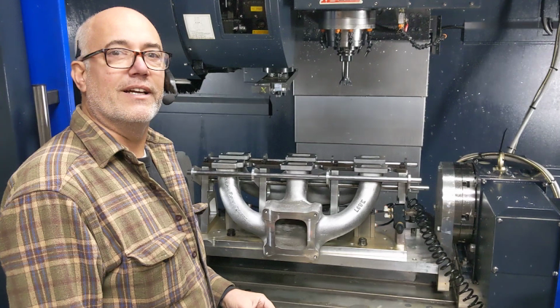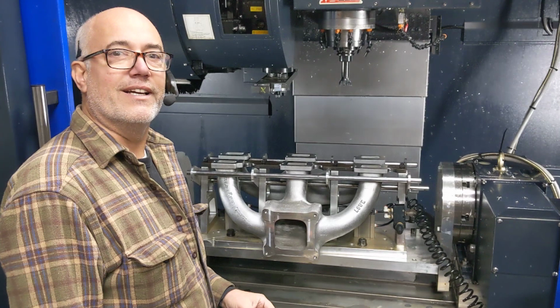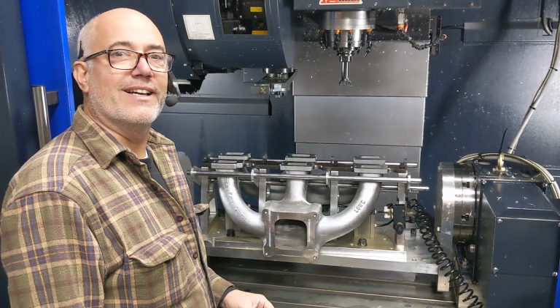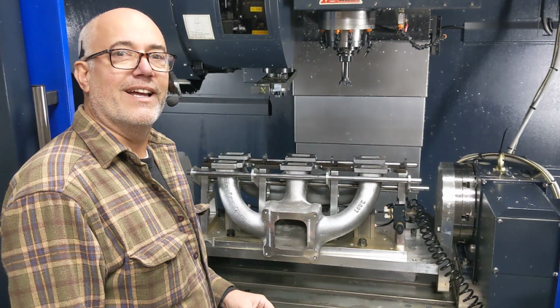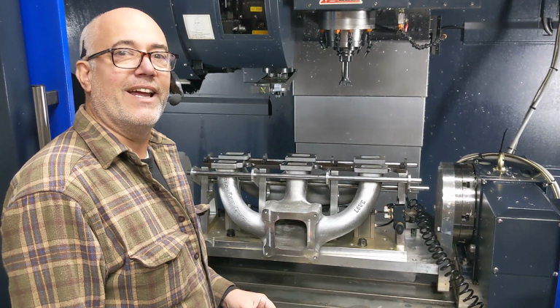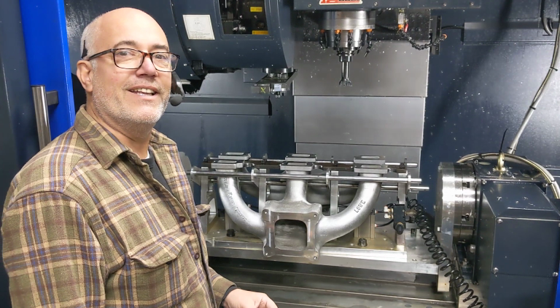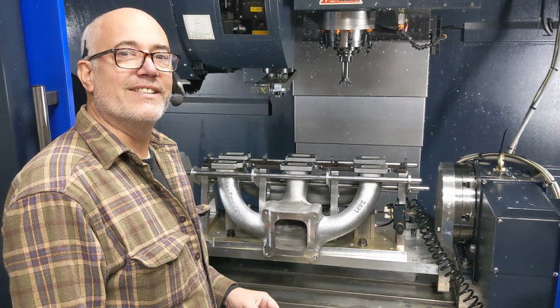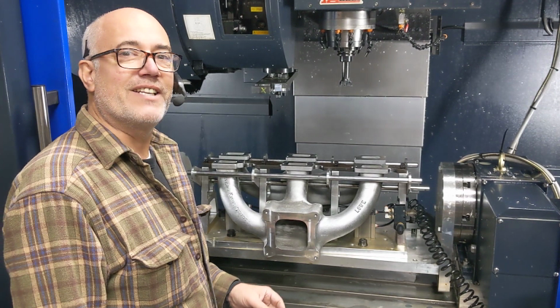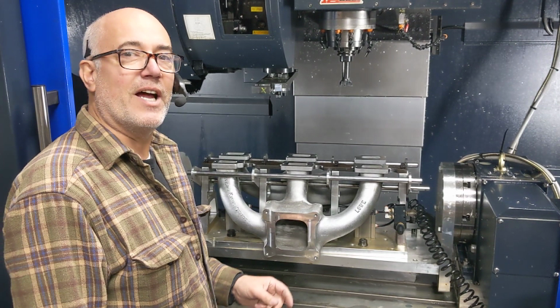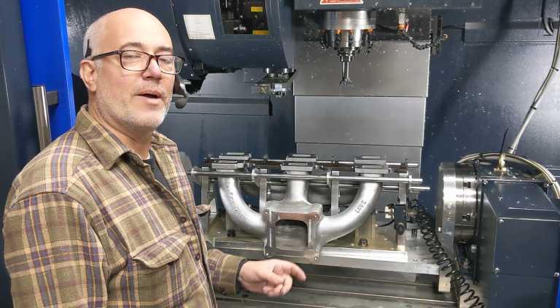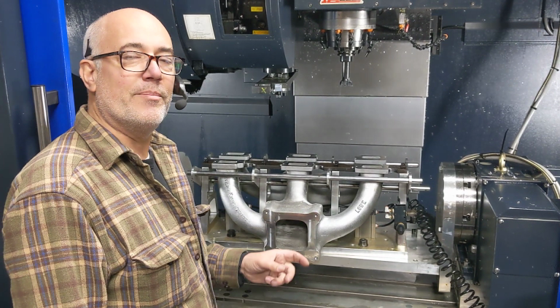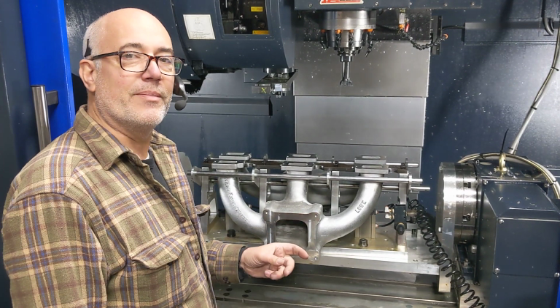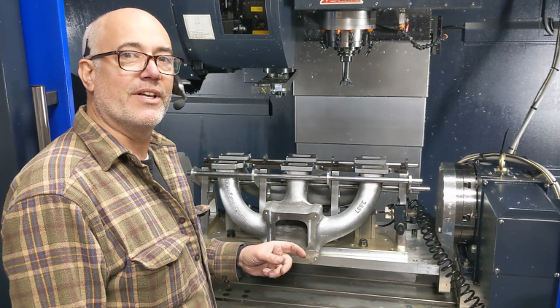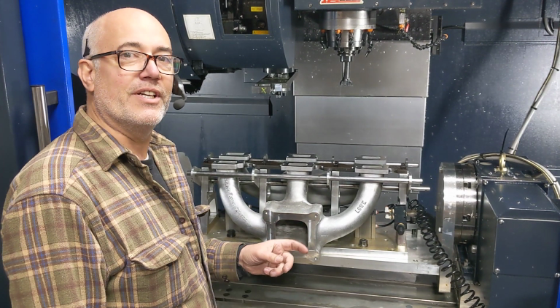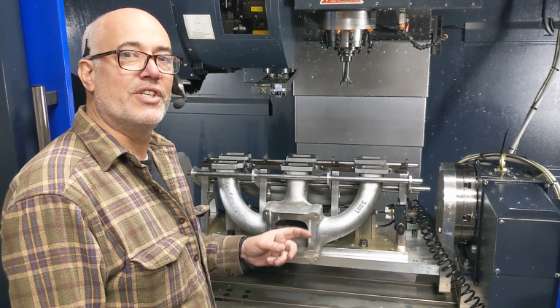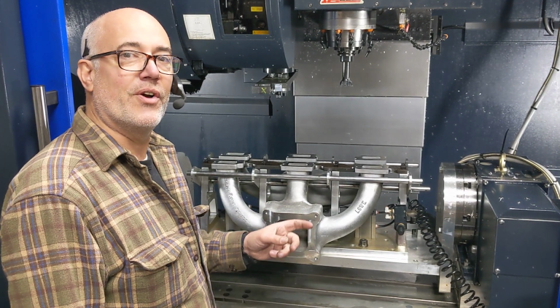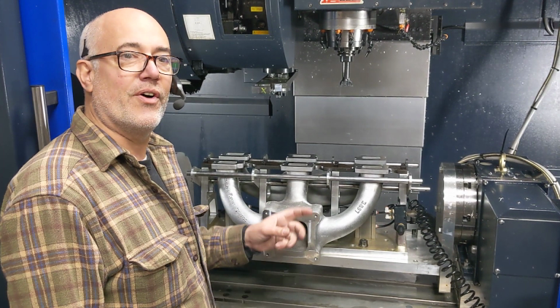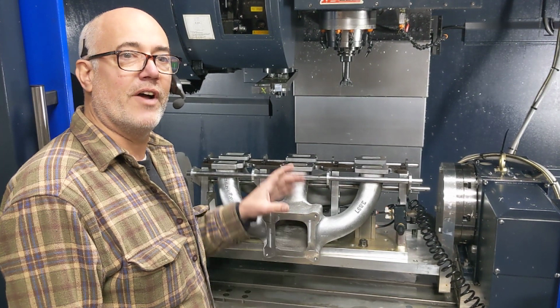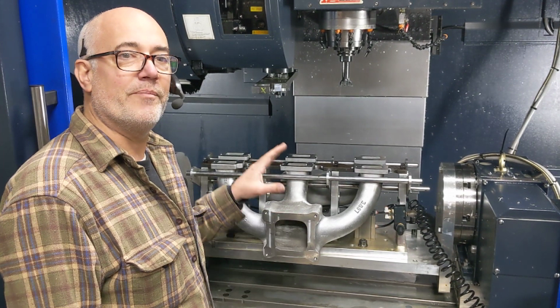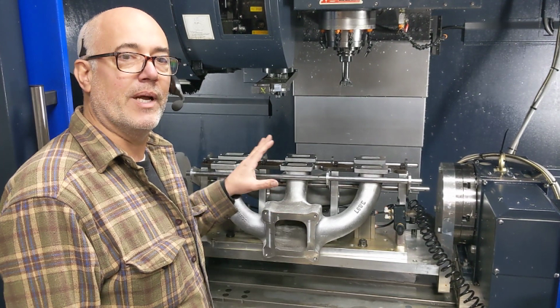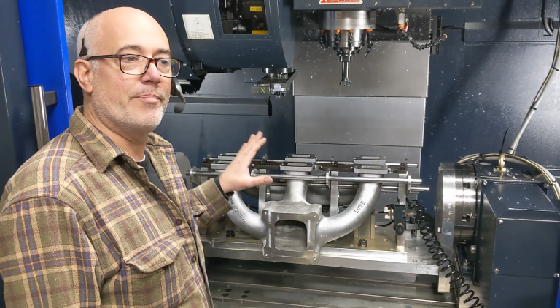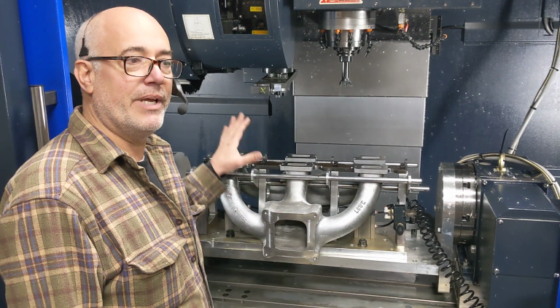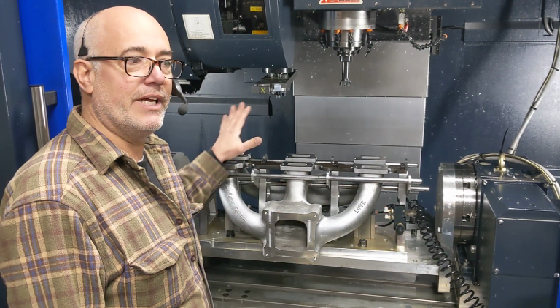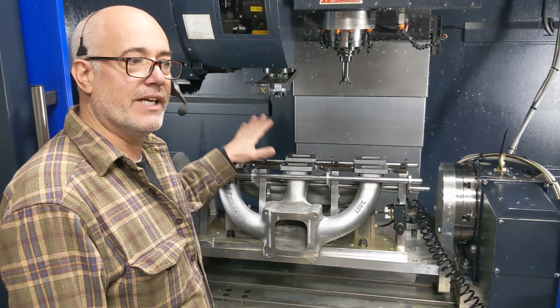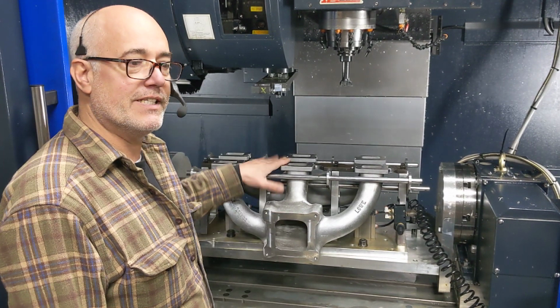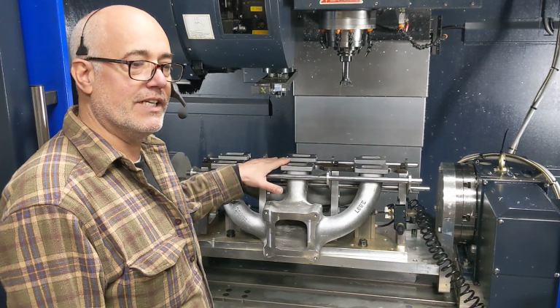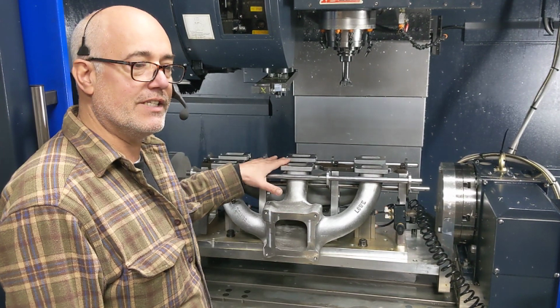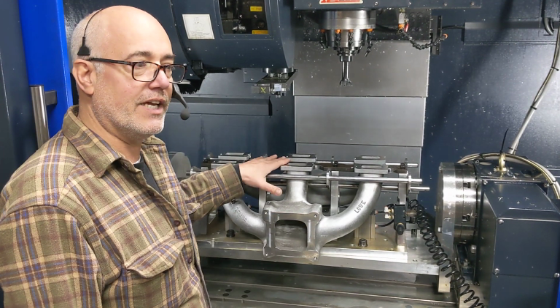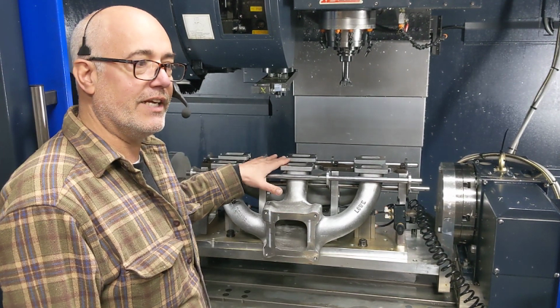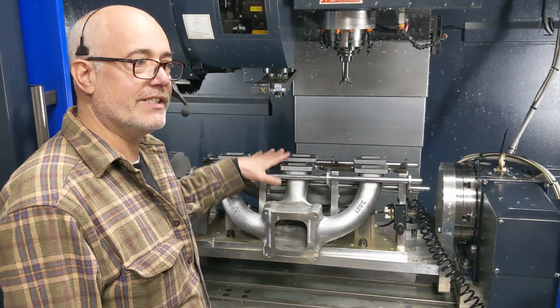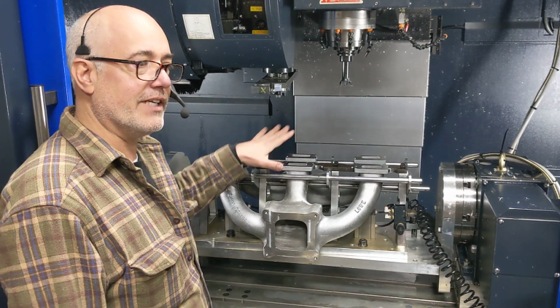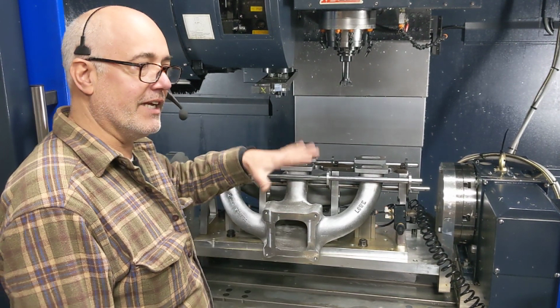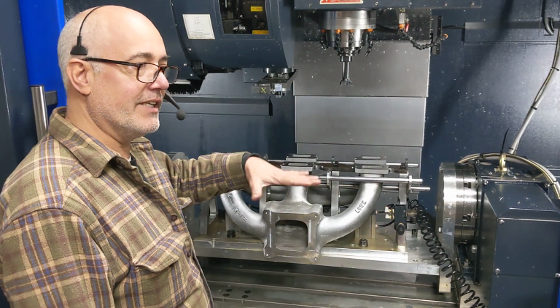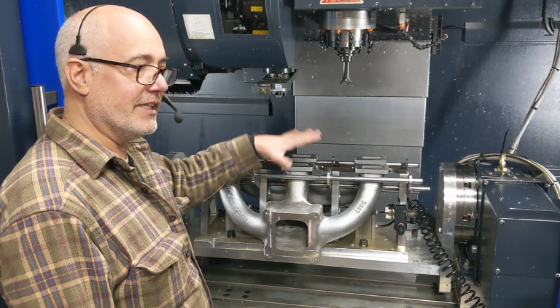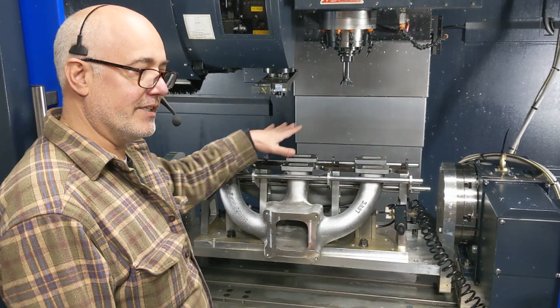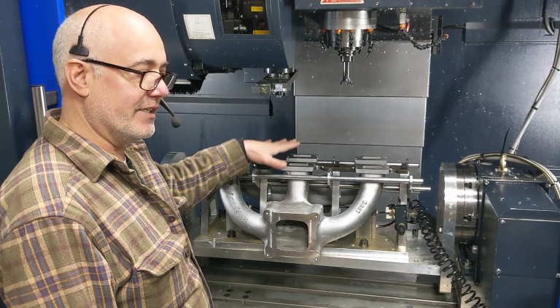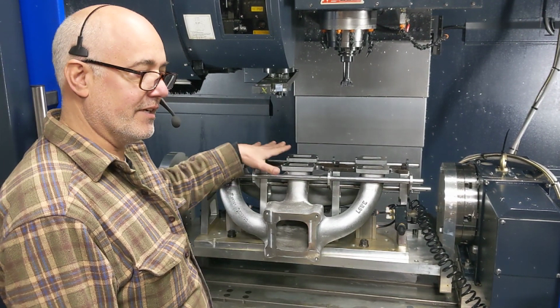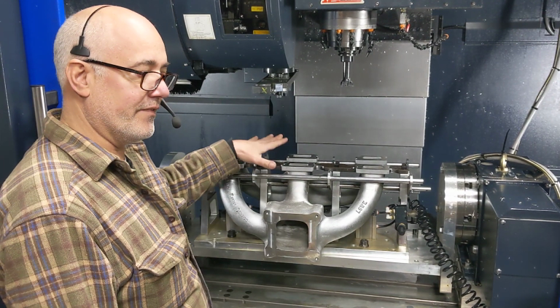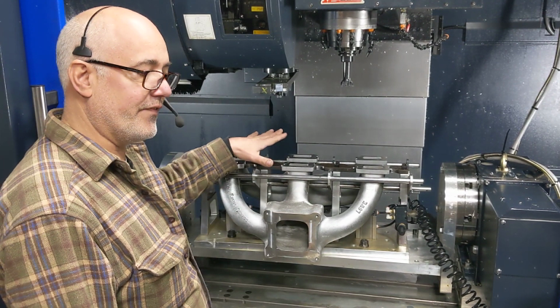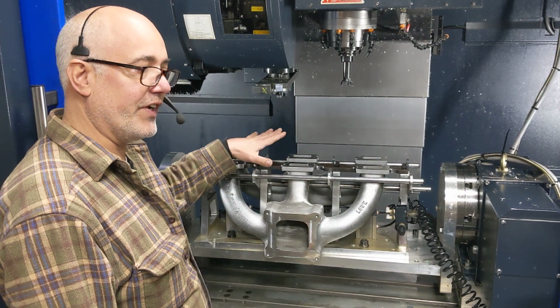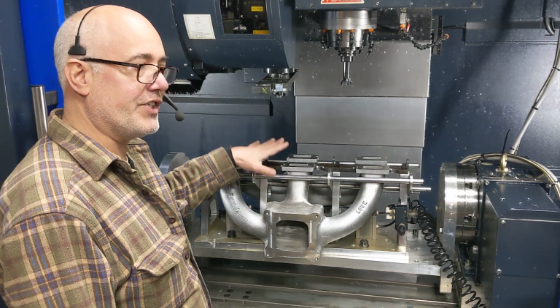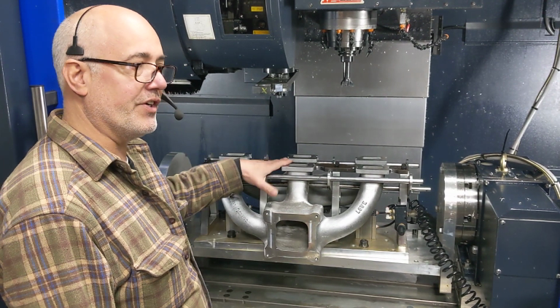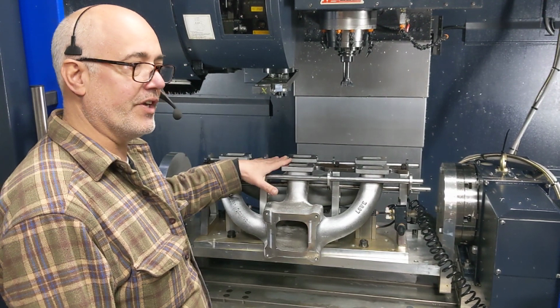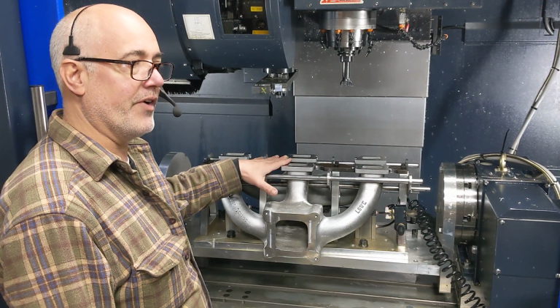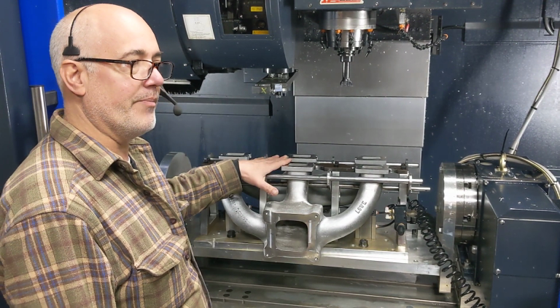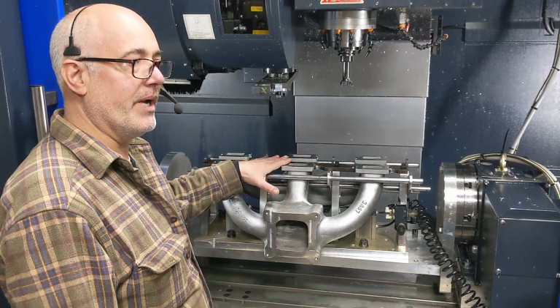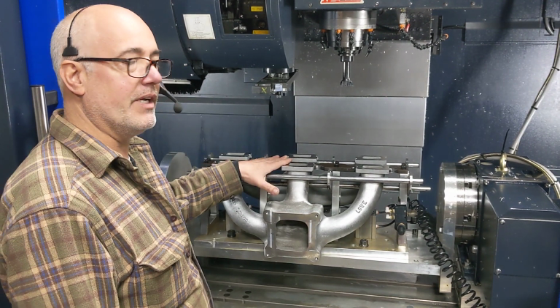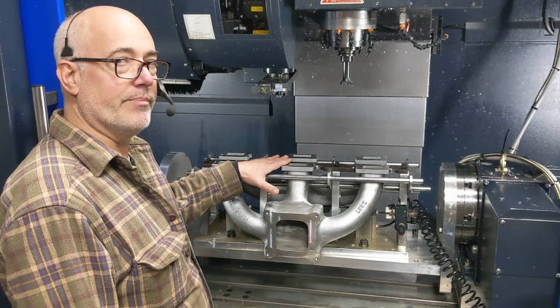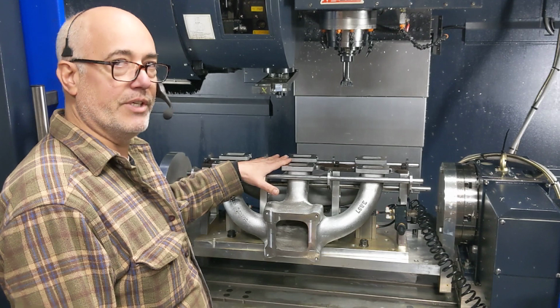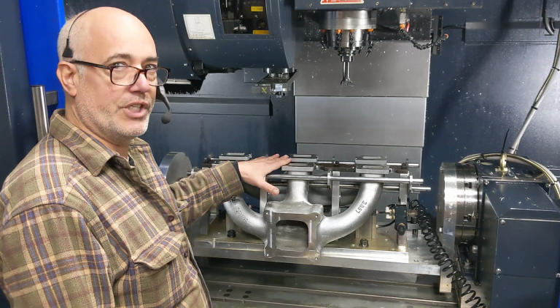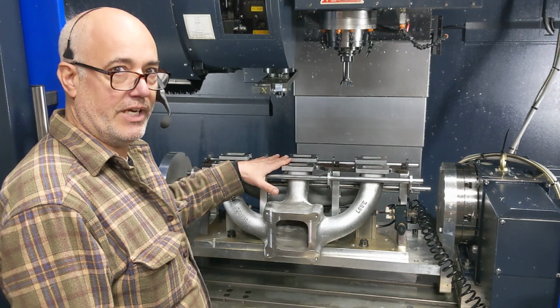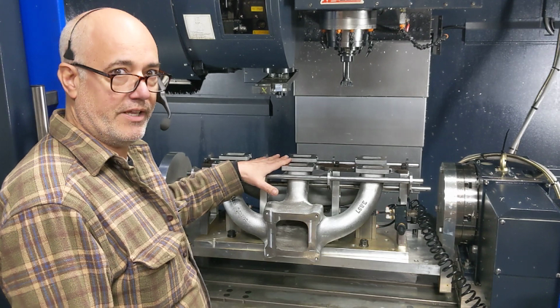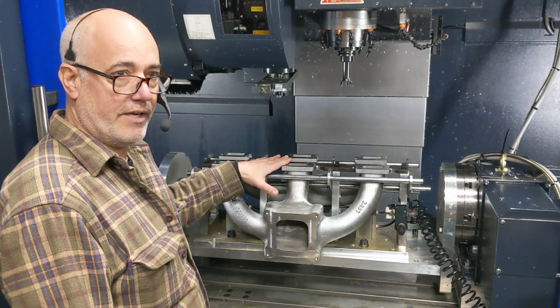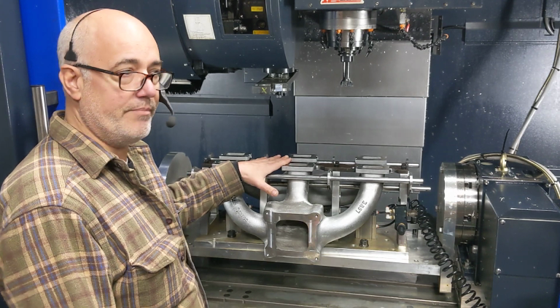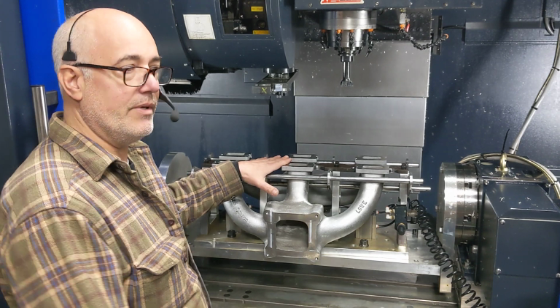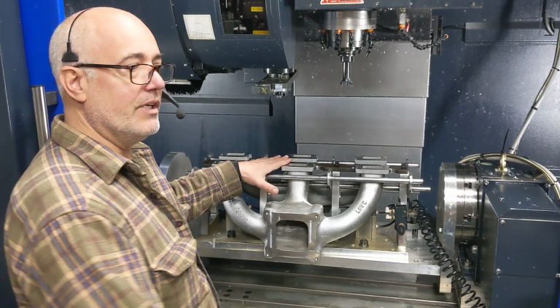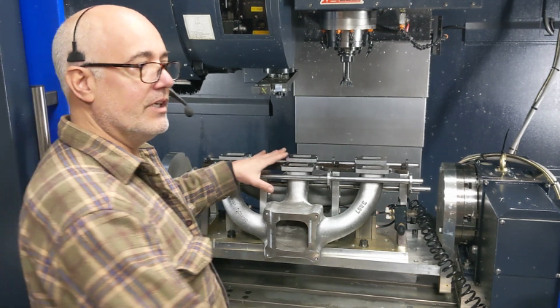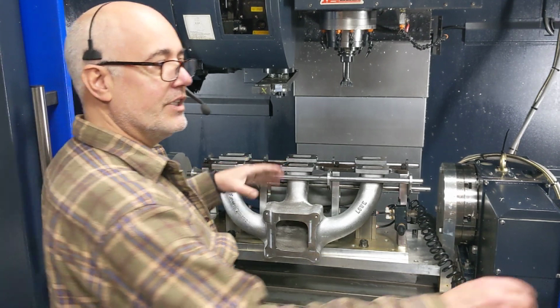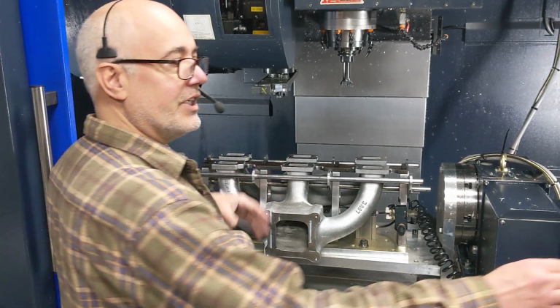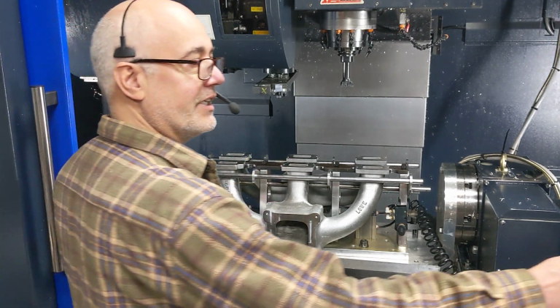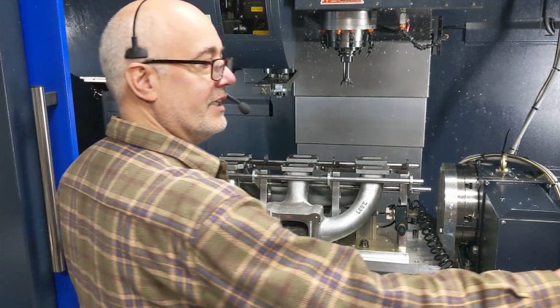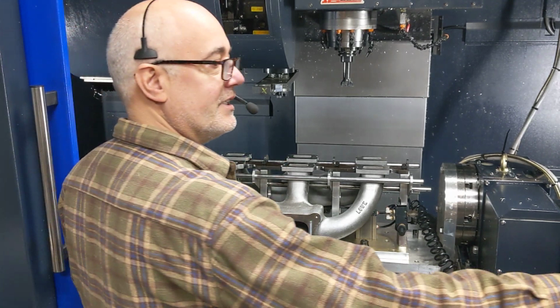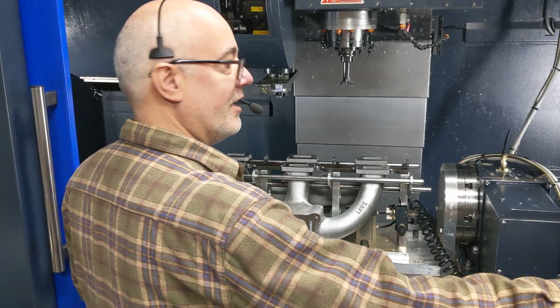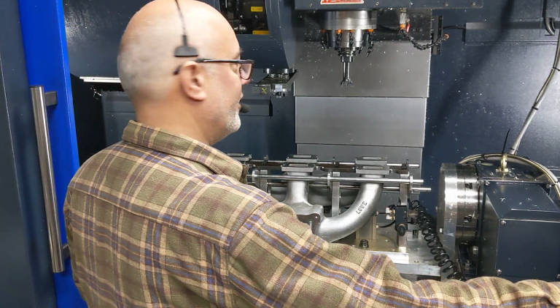Hey, this is Tom. I'm going to show off my PS intakes and the fixture that we've made to machine them. Check this out.